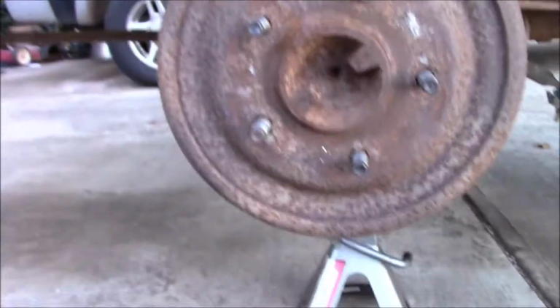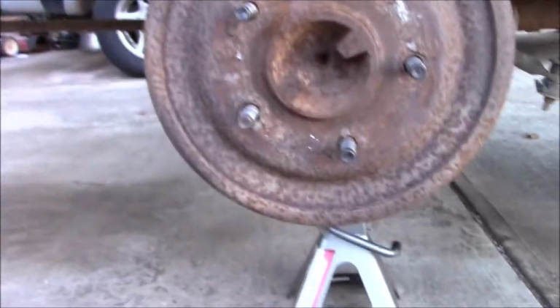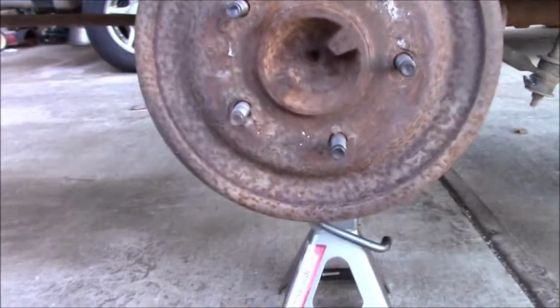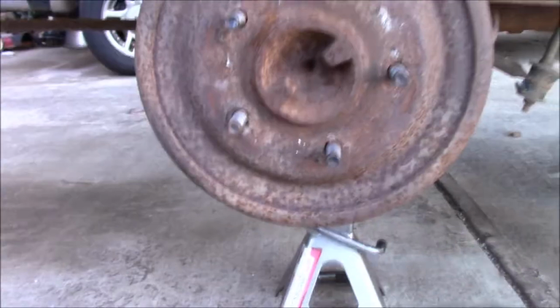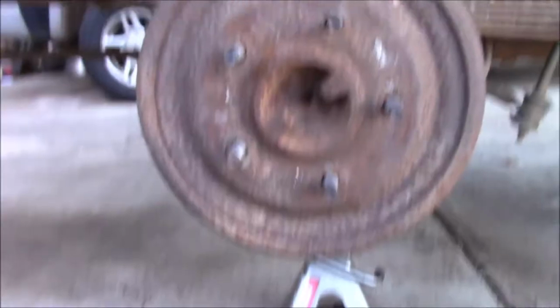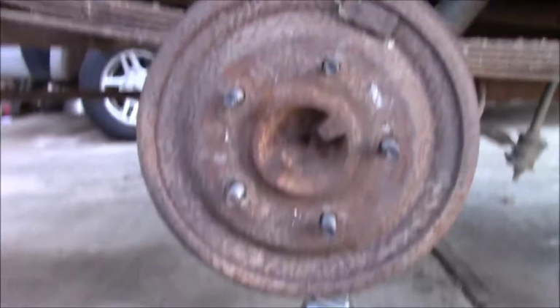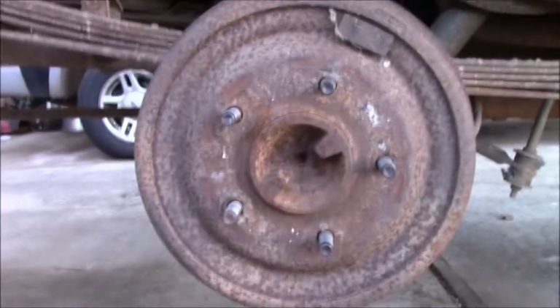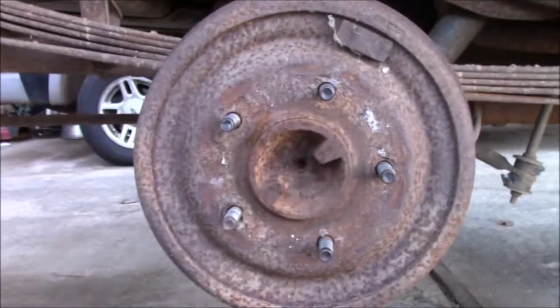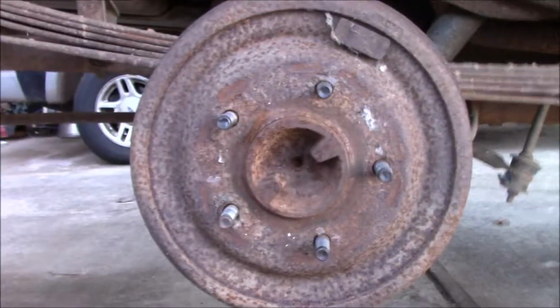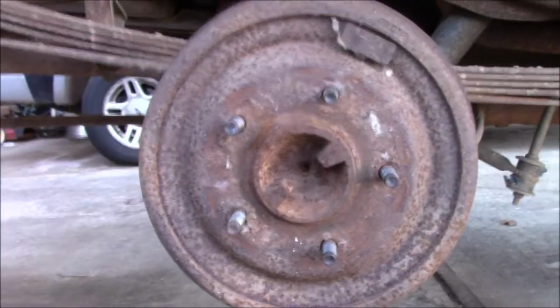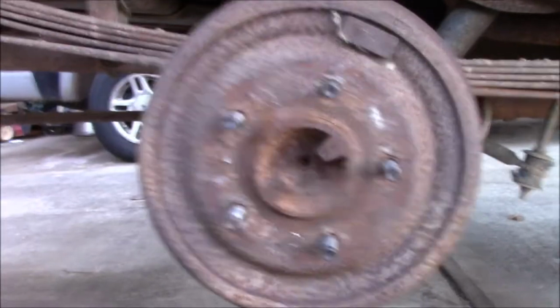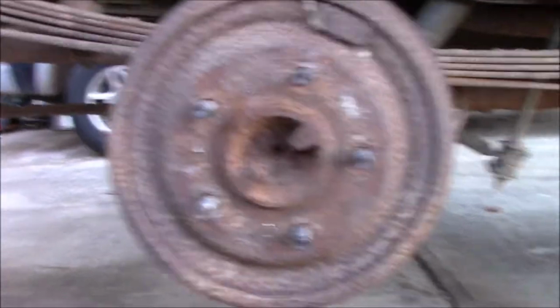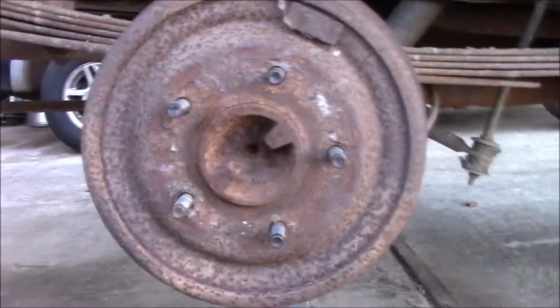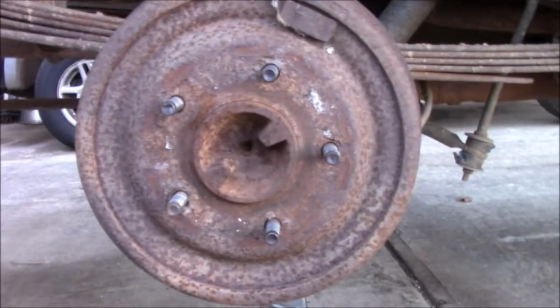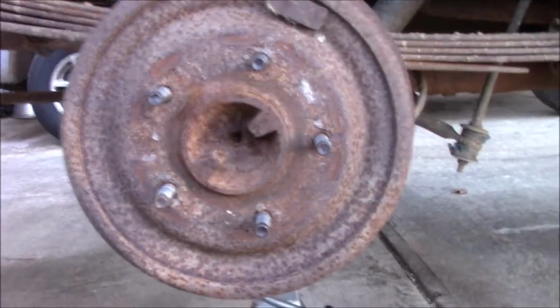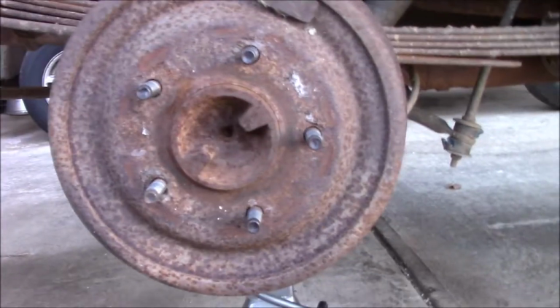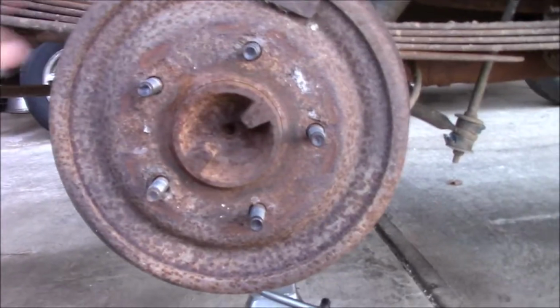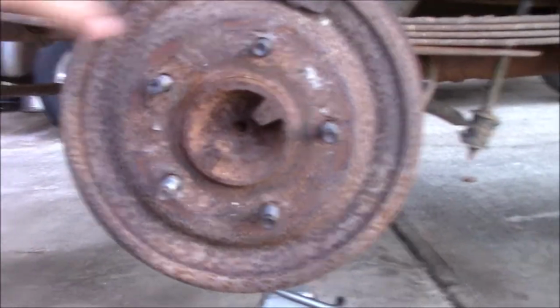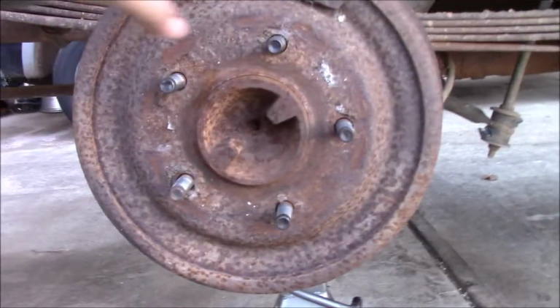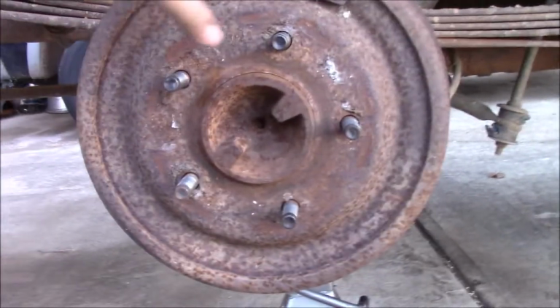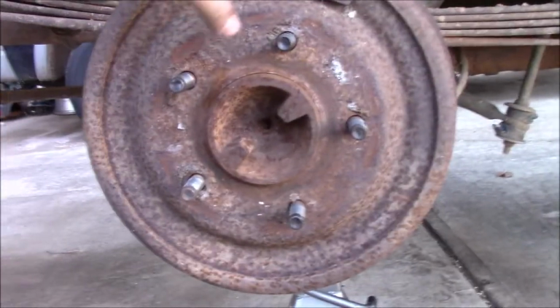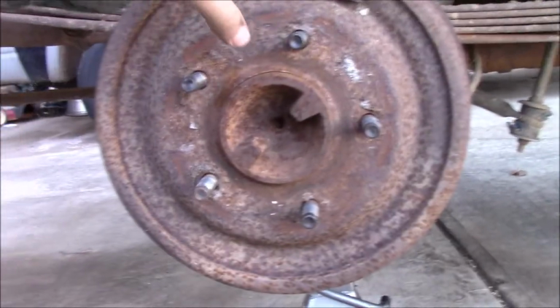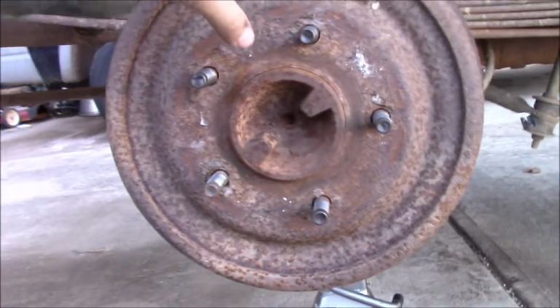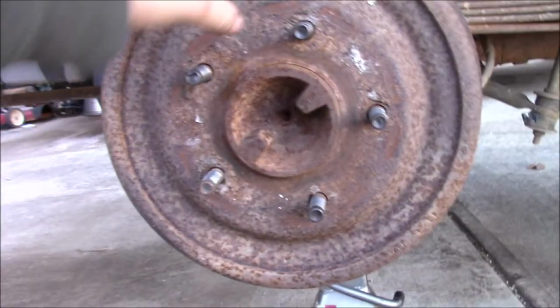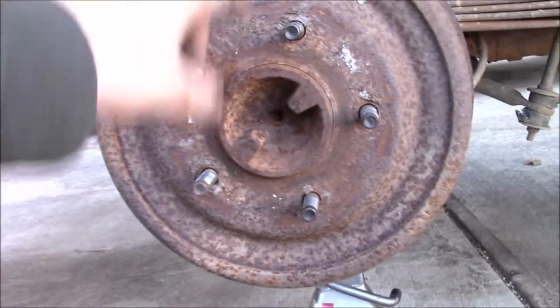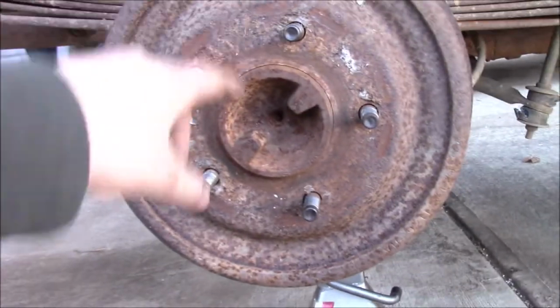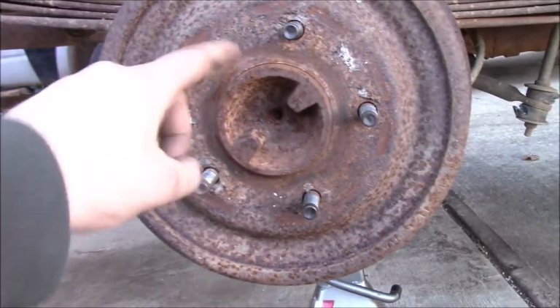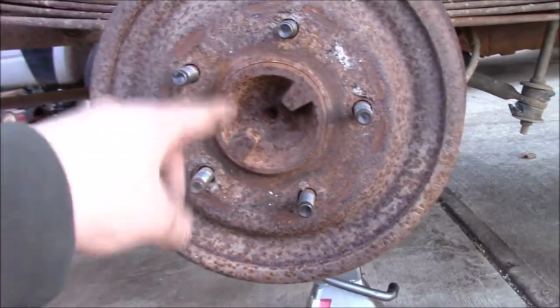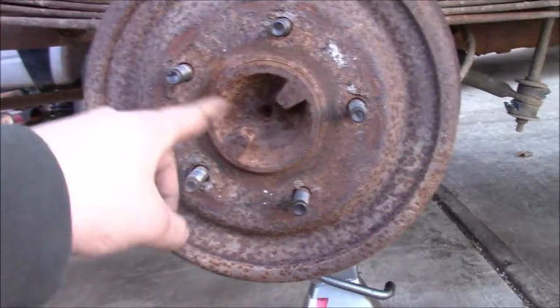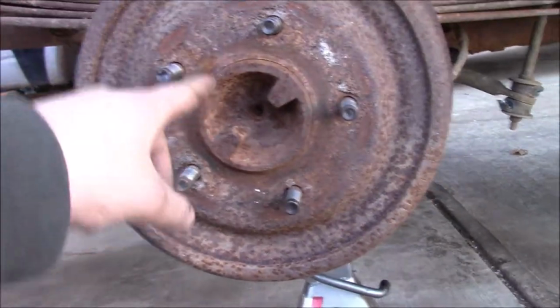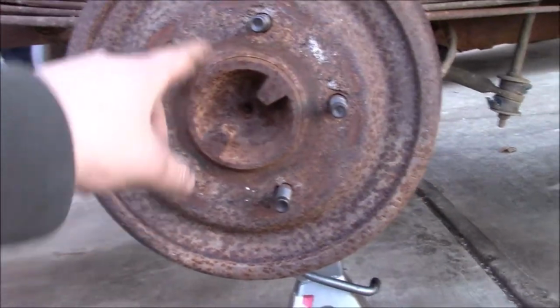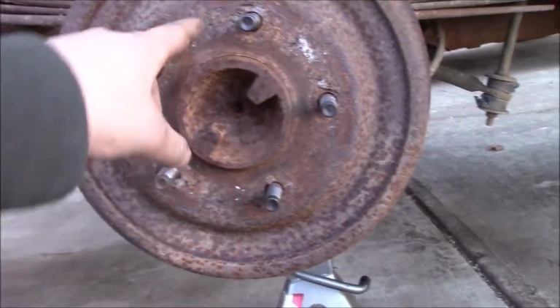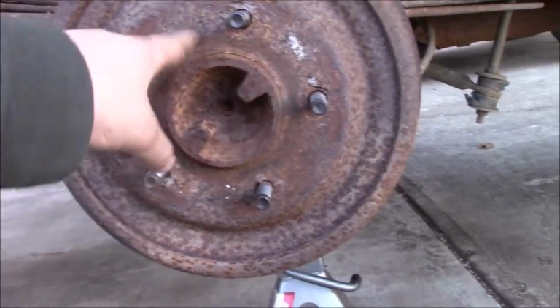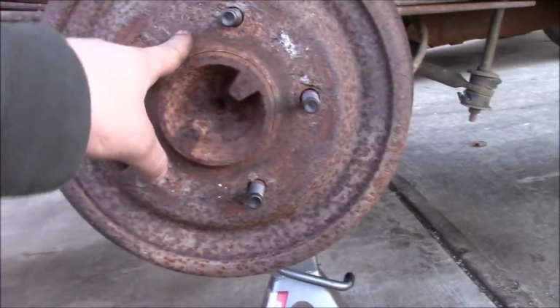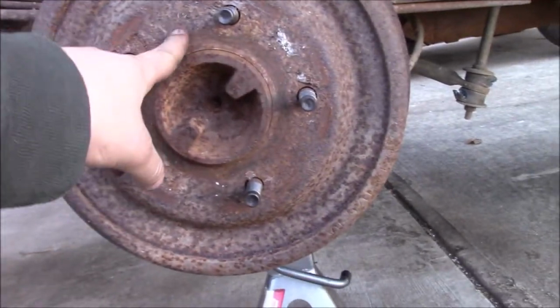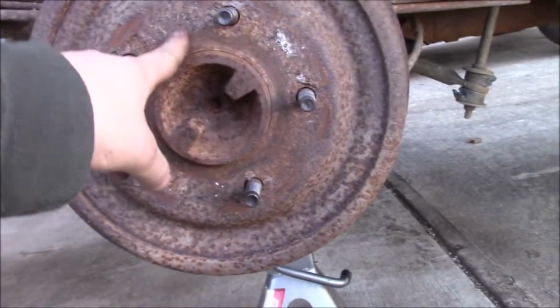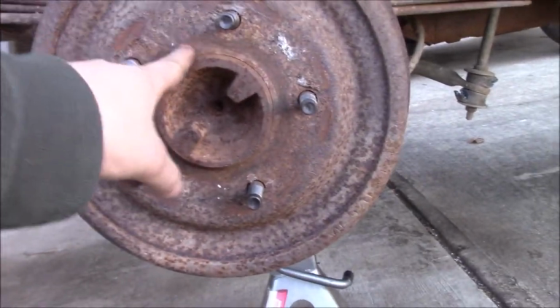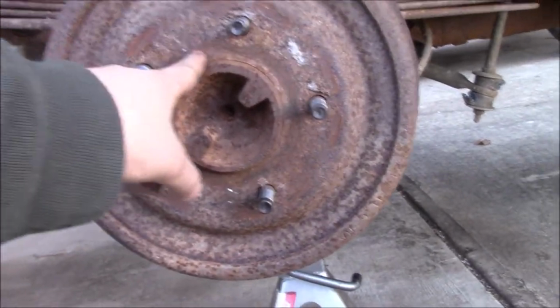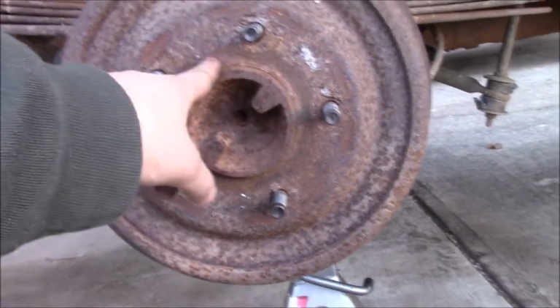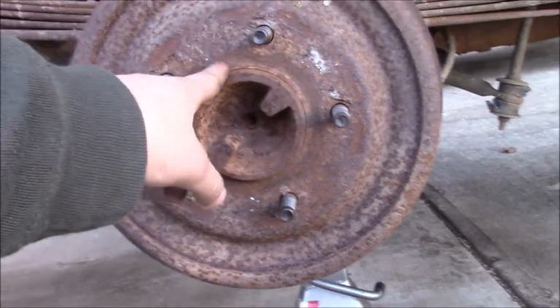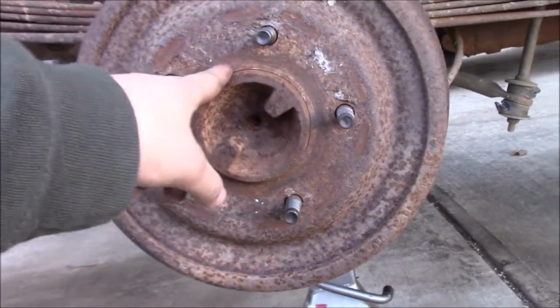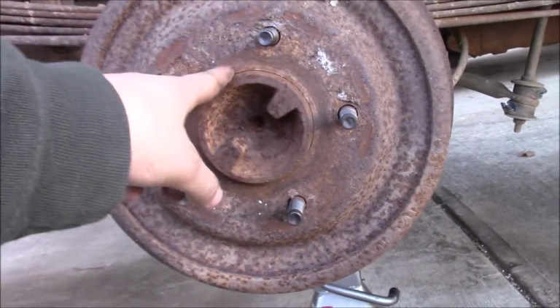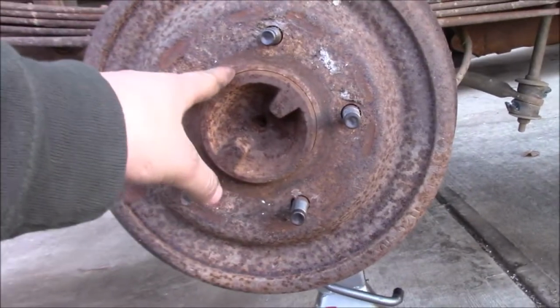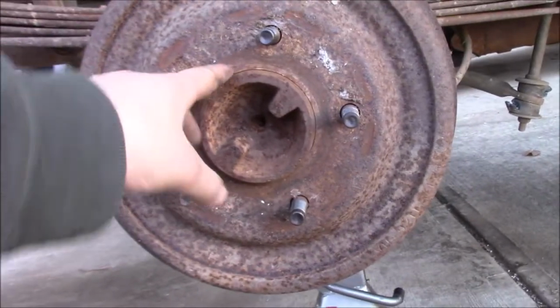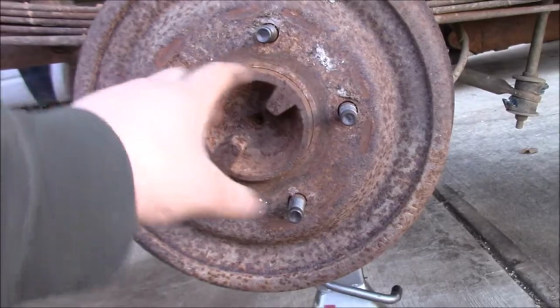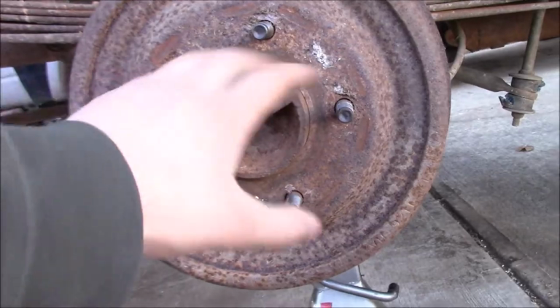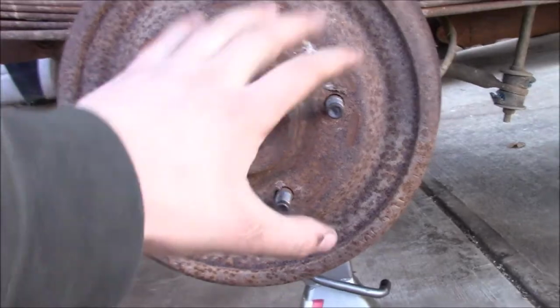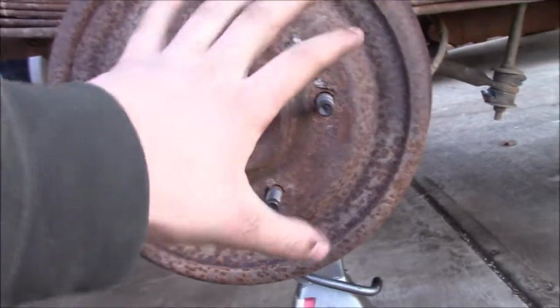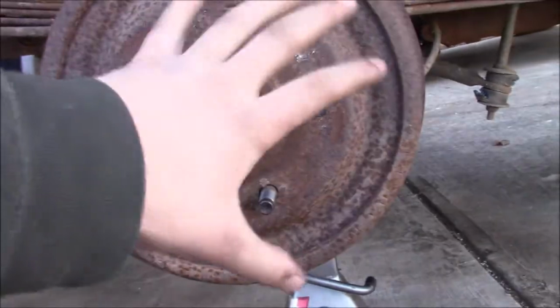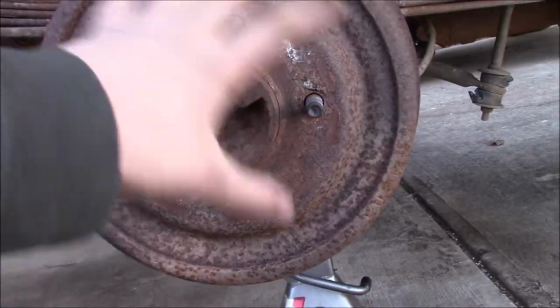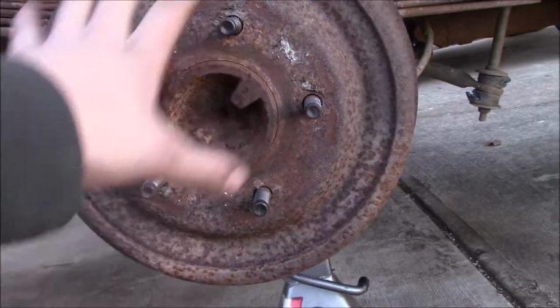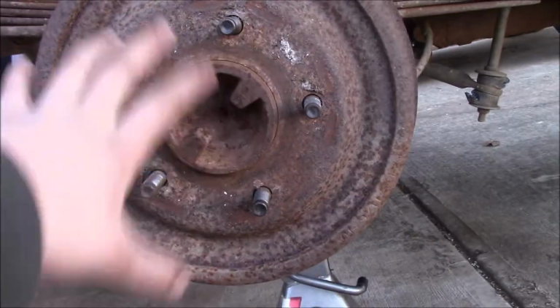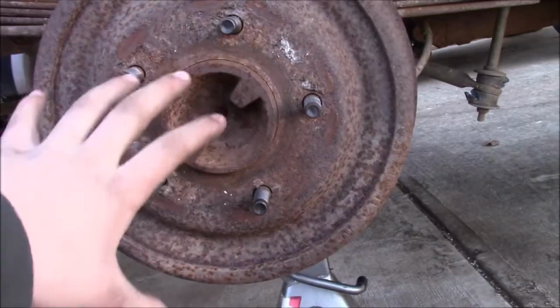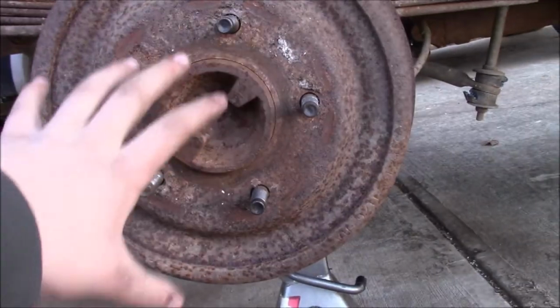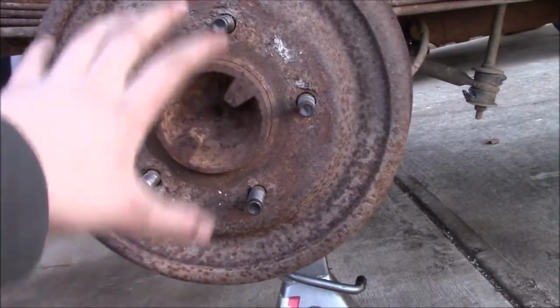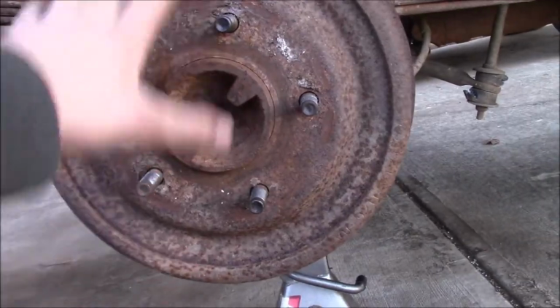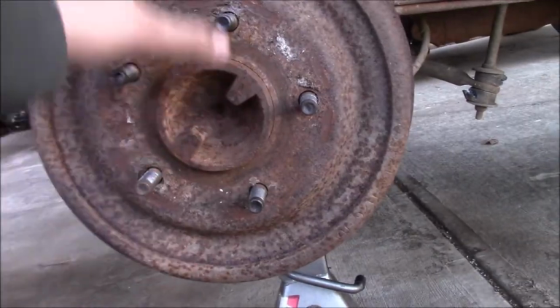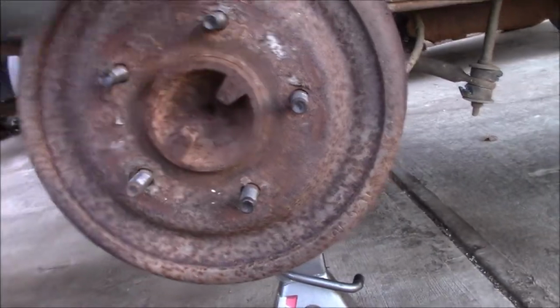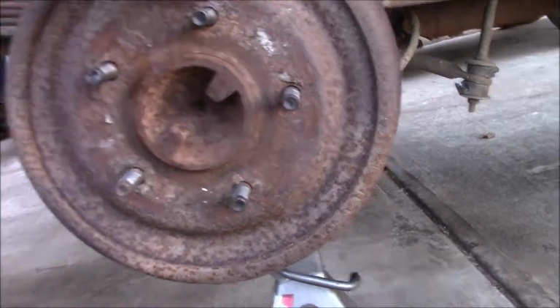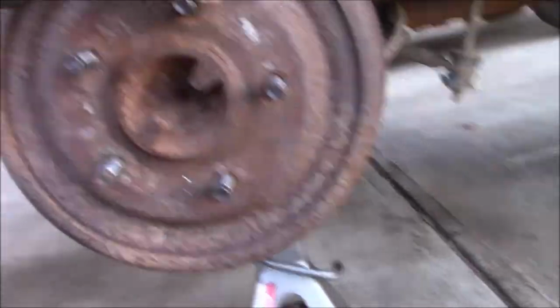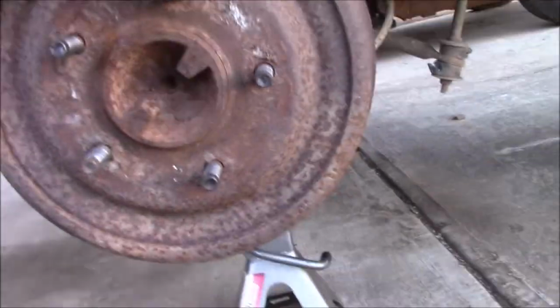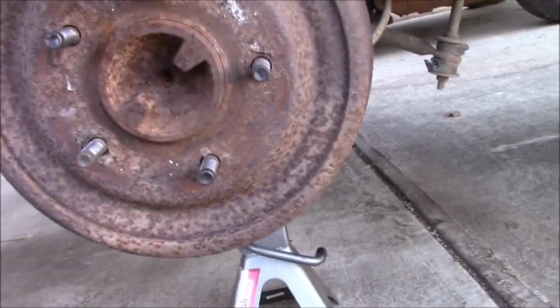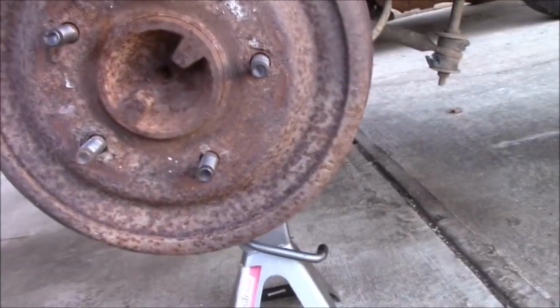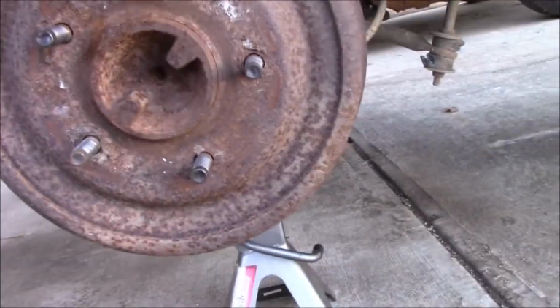In today's video we're going to be looking at how to replace a wheel cylinder without removing any of your shoes or springs.